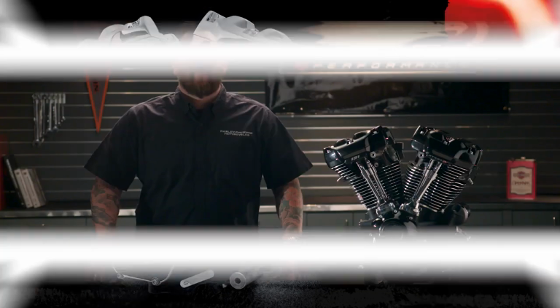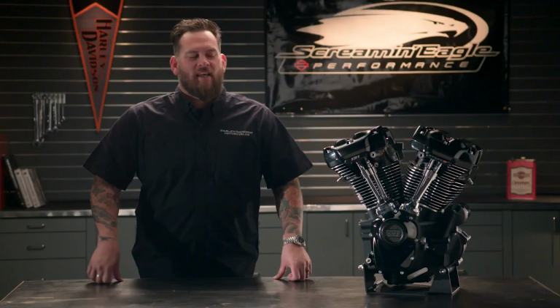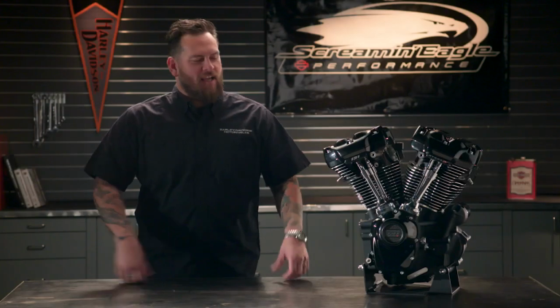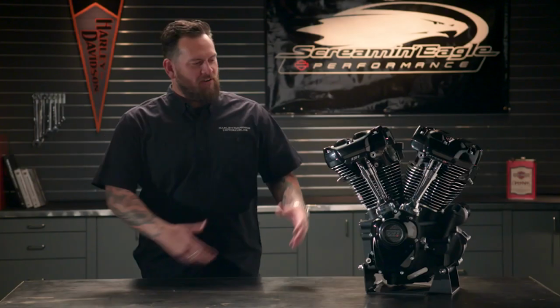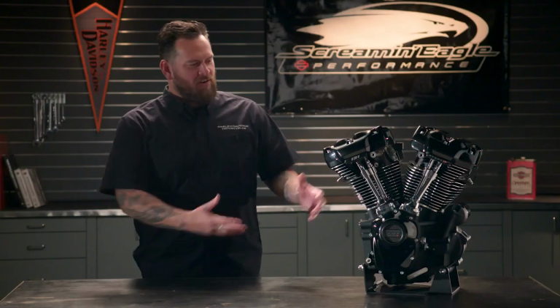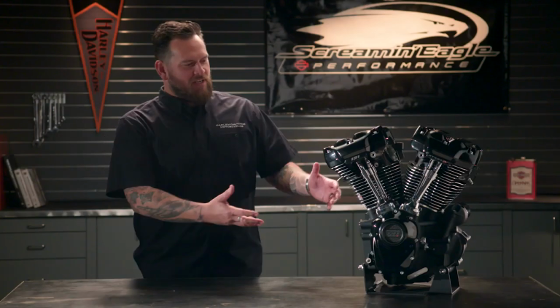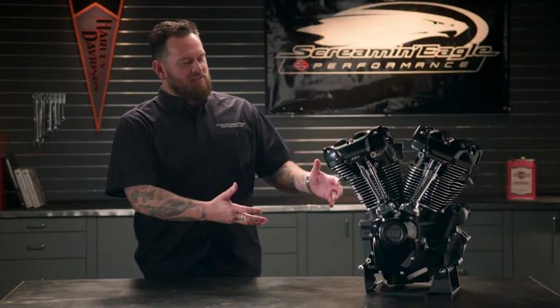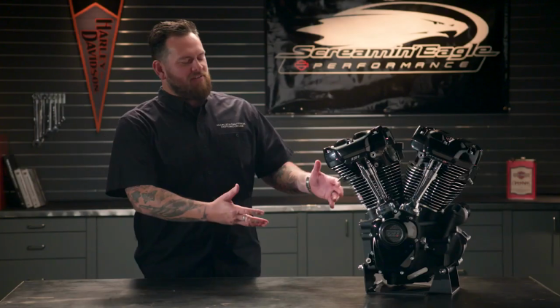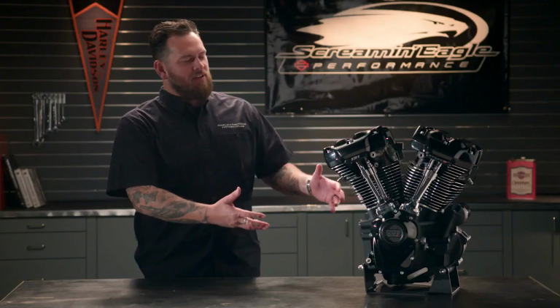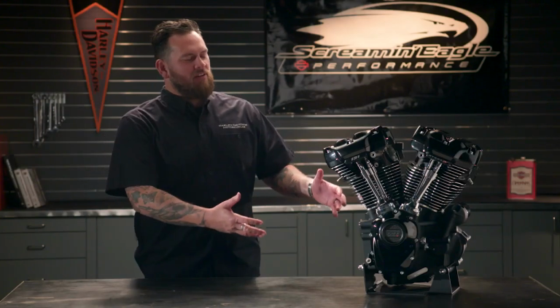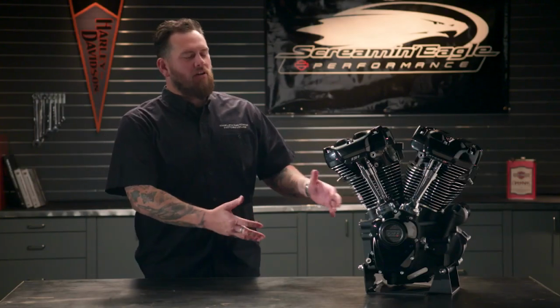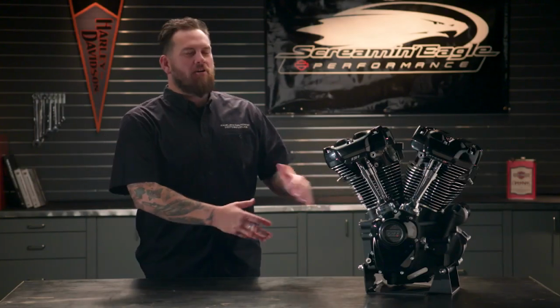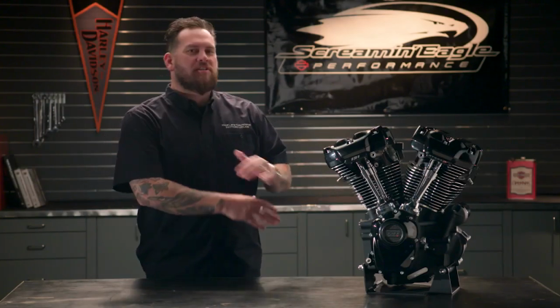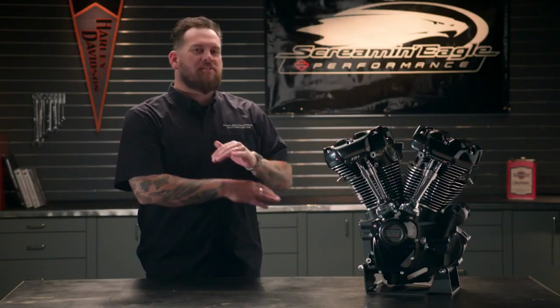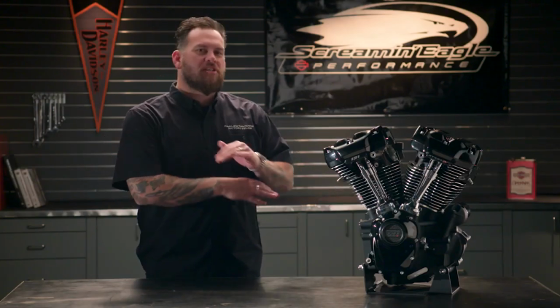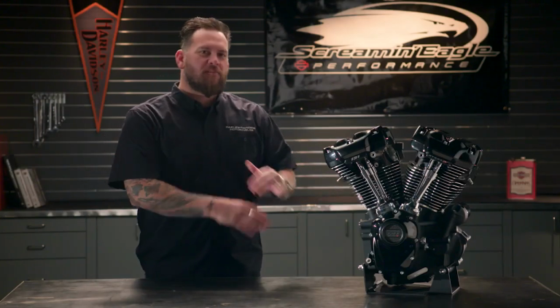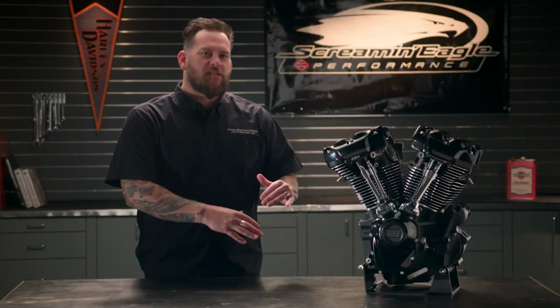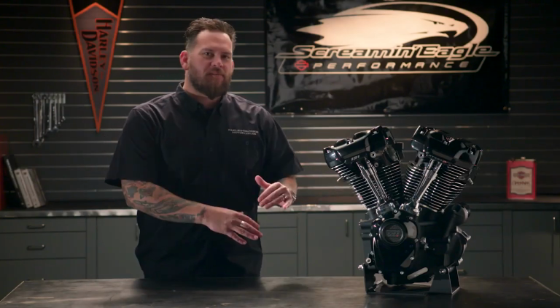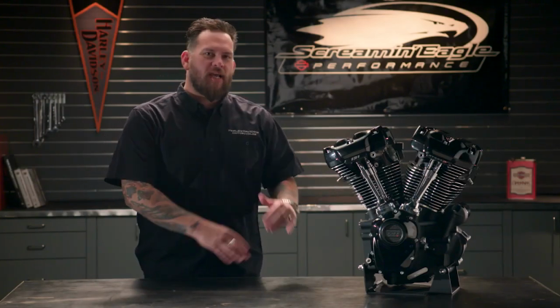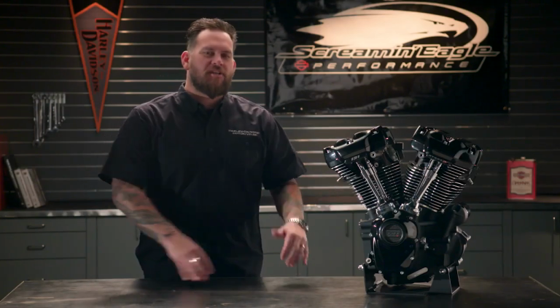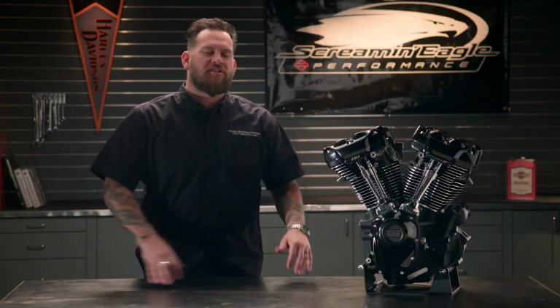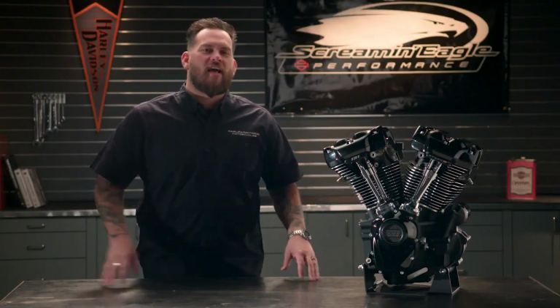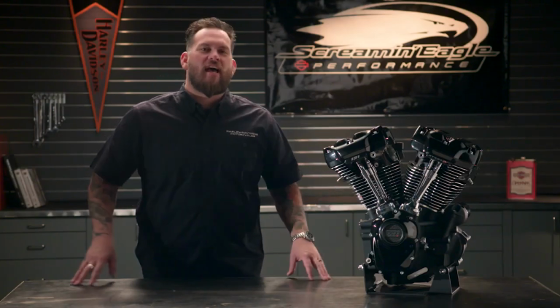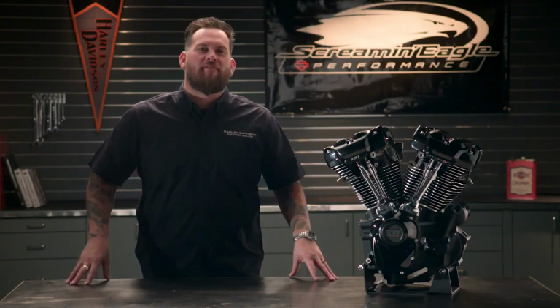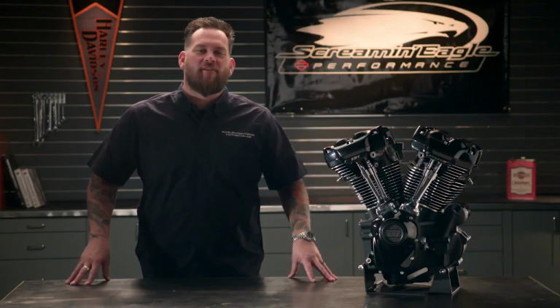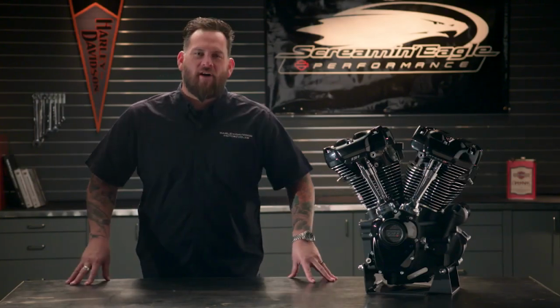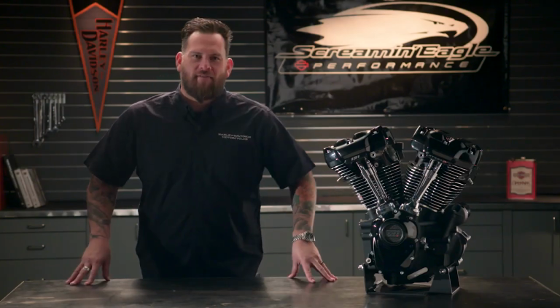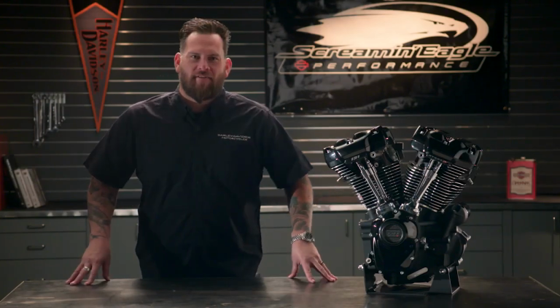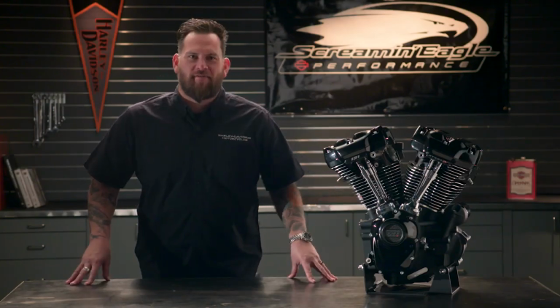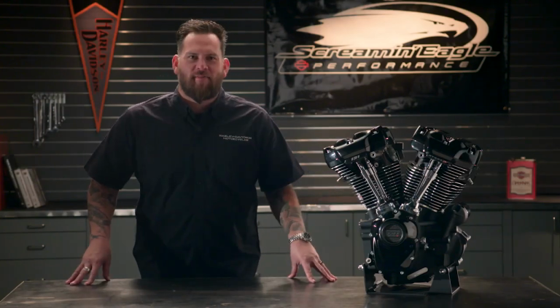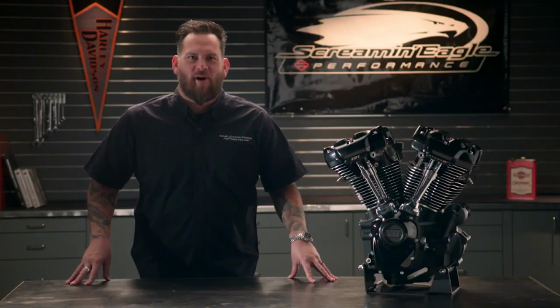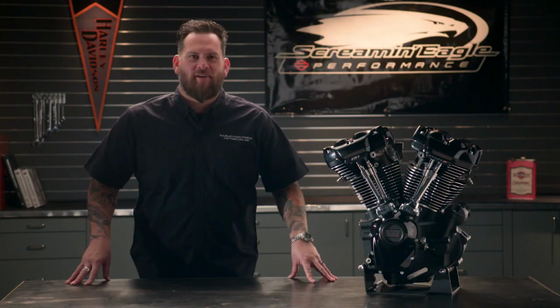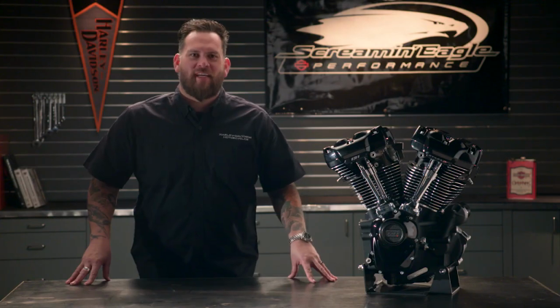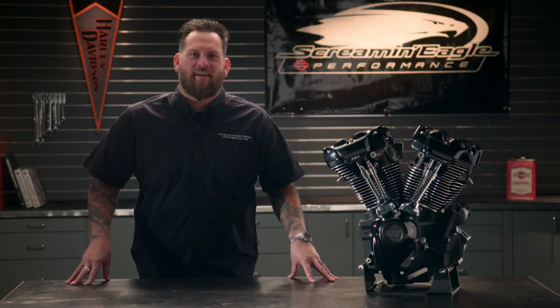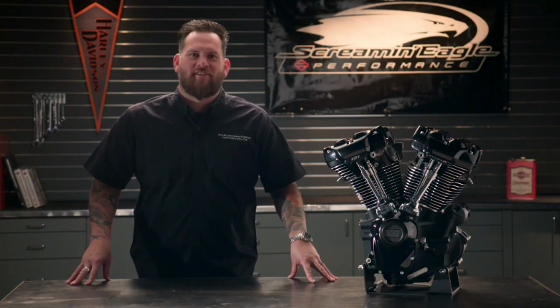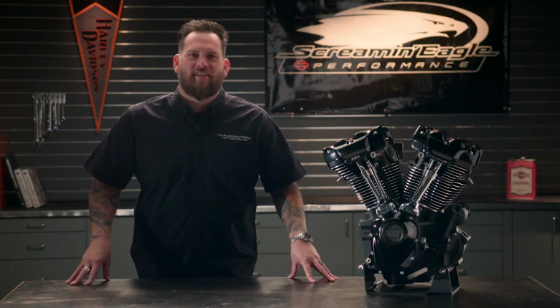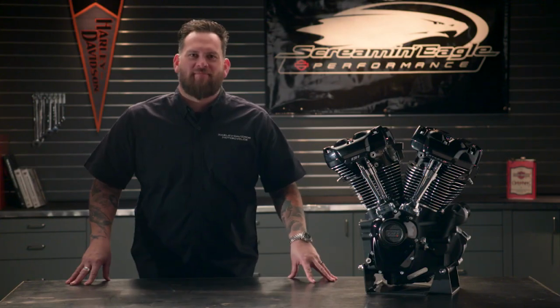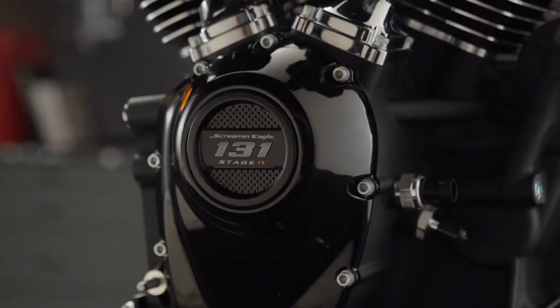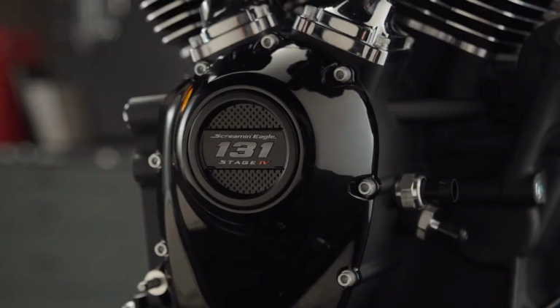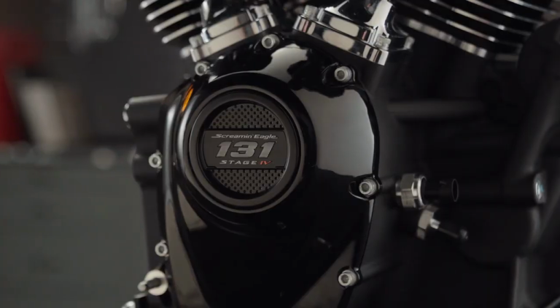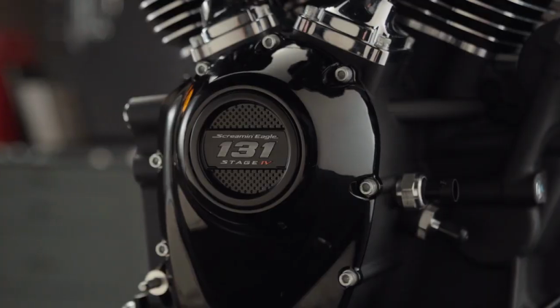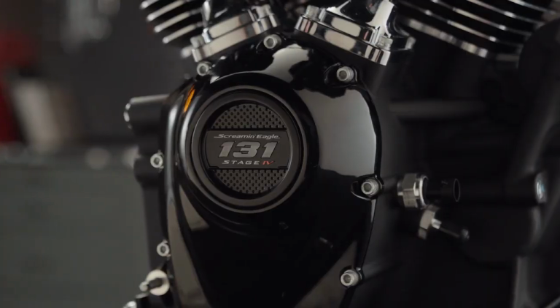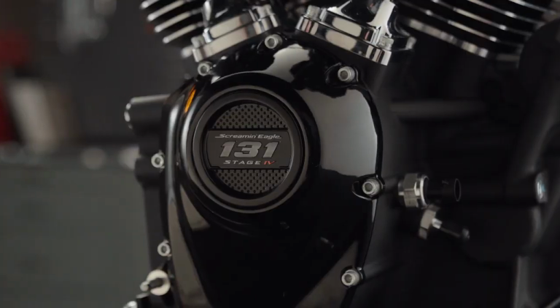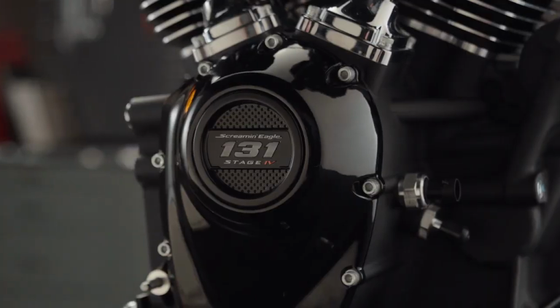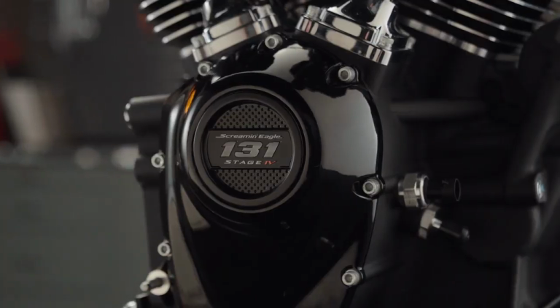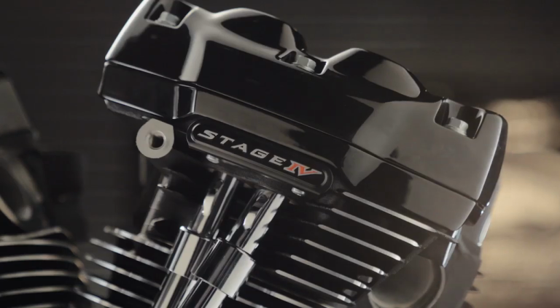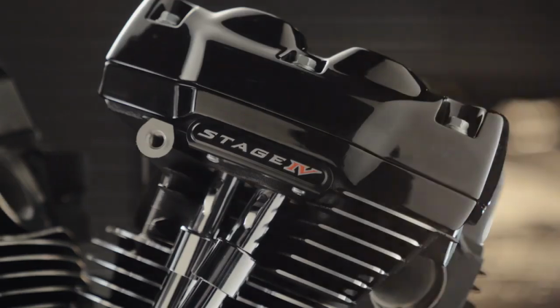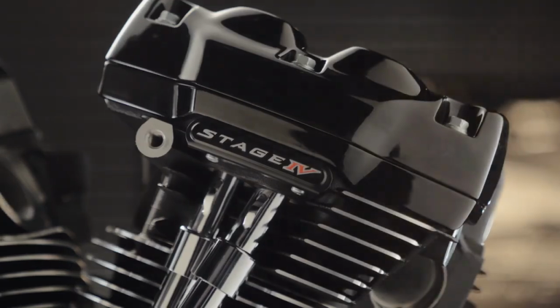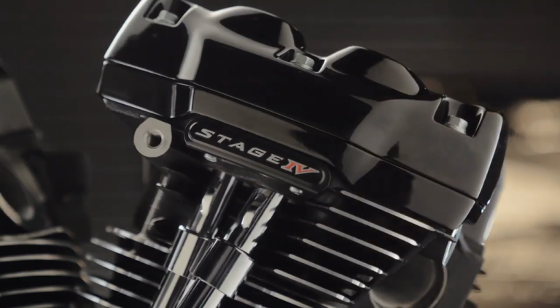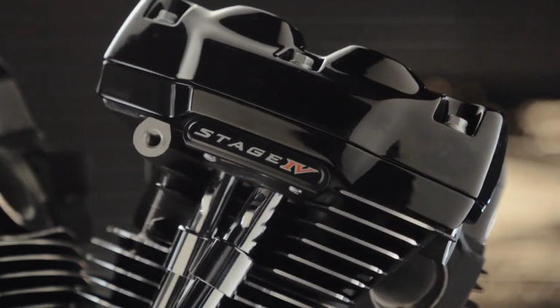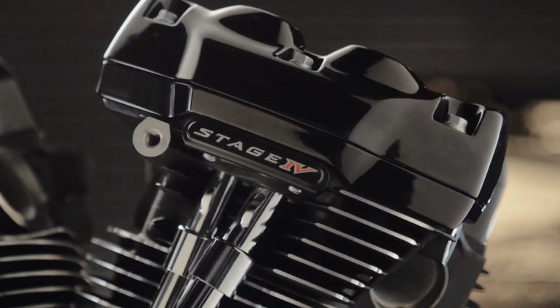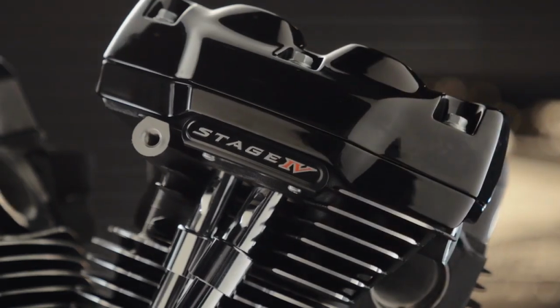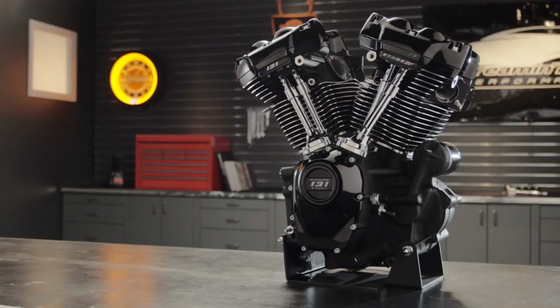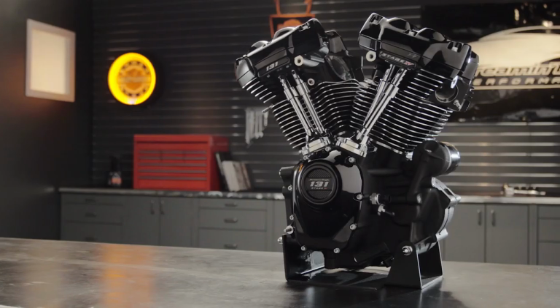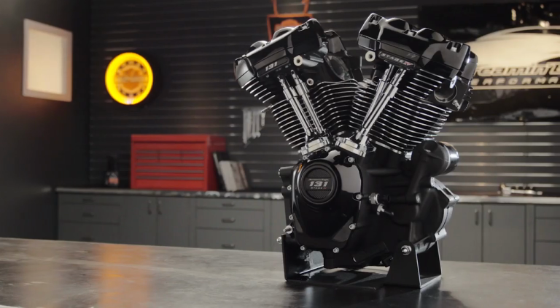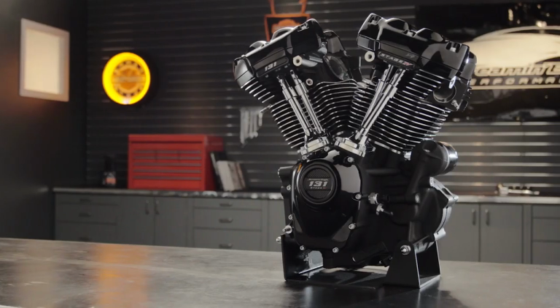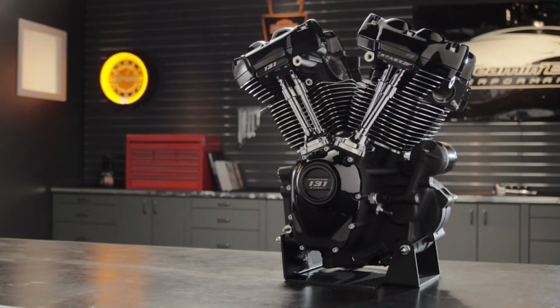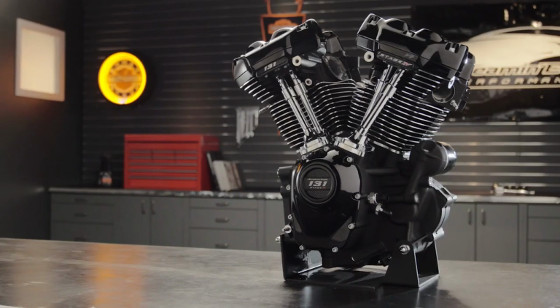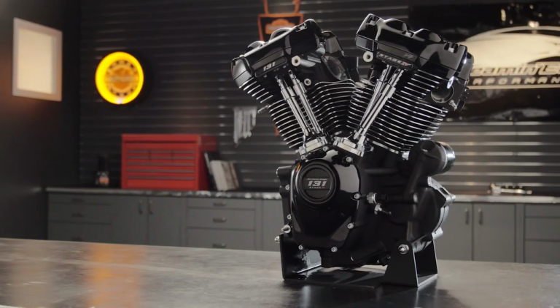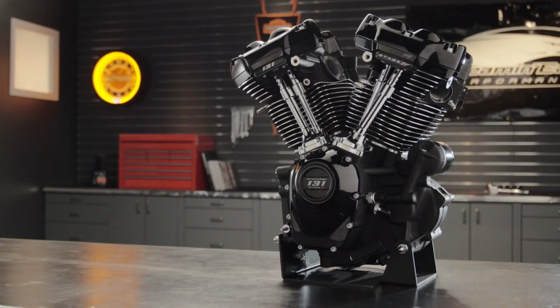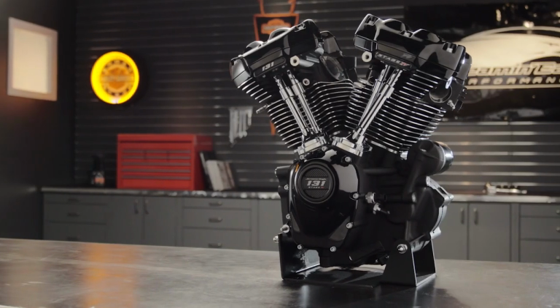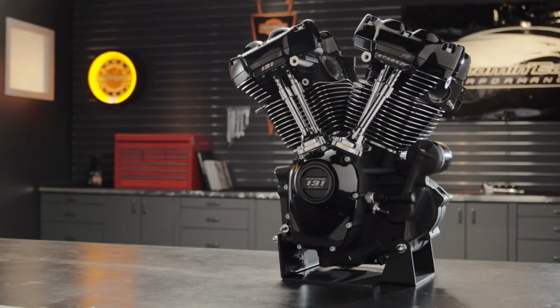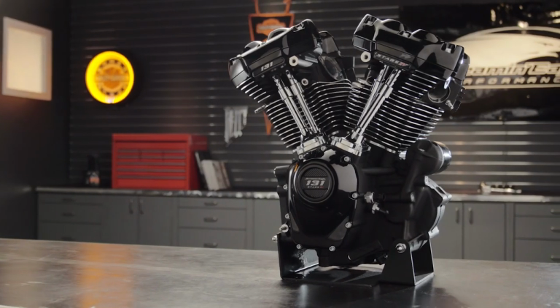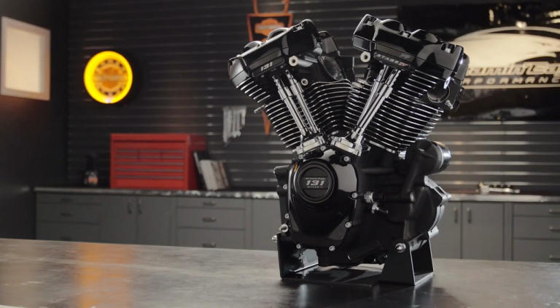Here it is, the largest displacement engine ever offered from Harley-Davidson. Increased horsepower, increased torque, maximum bragging rights.